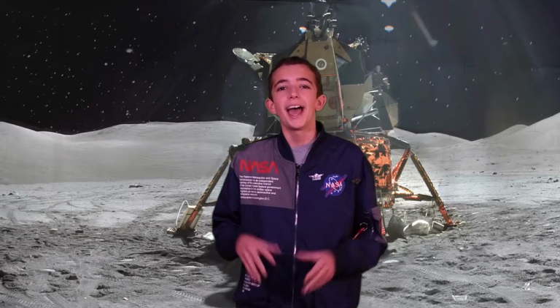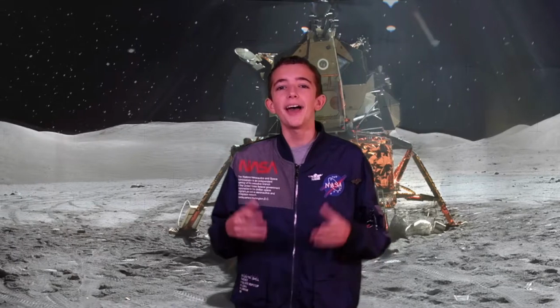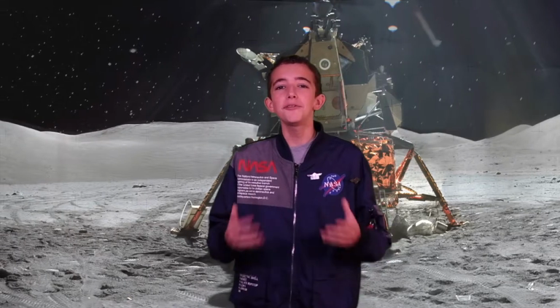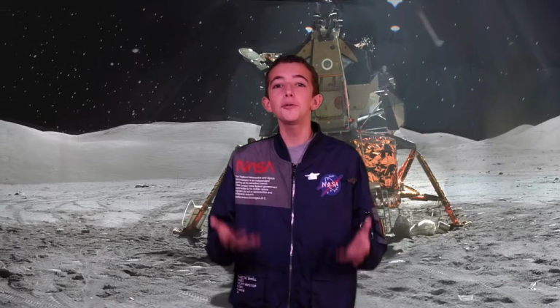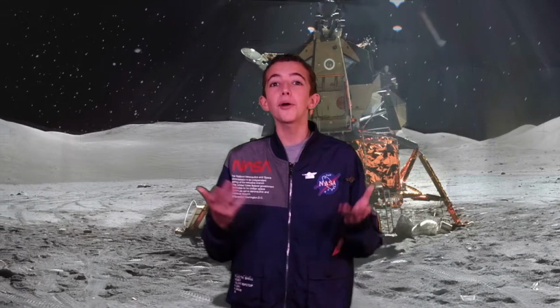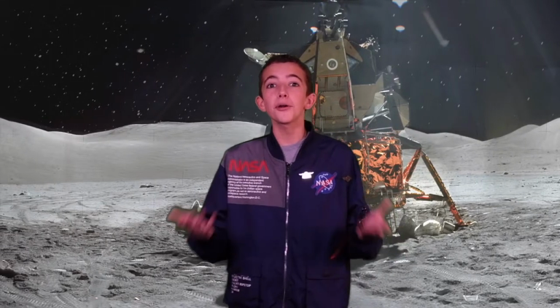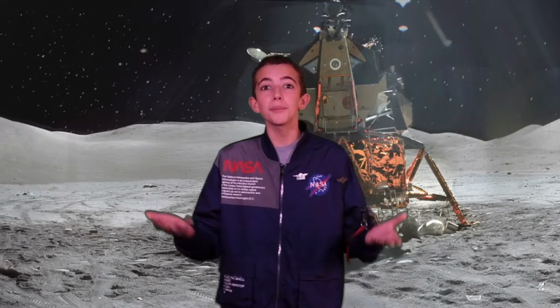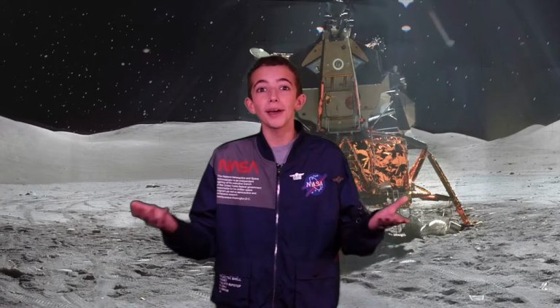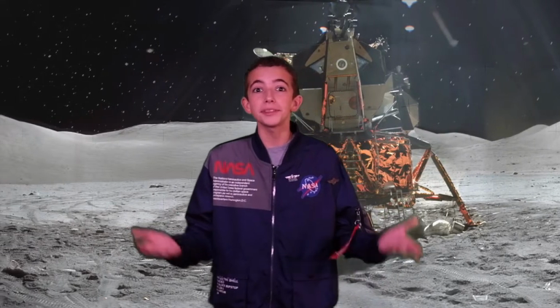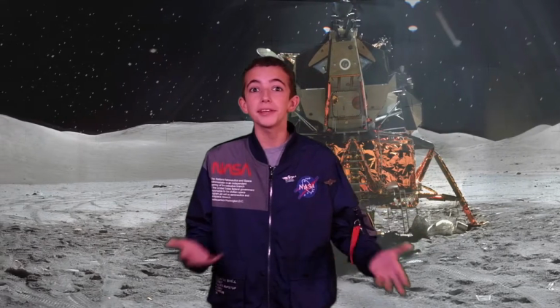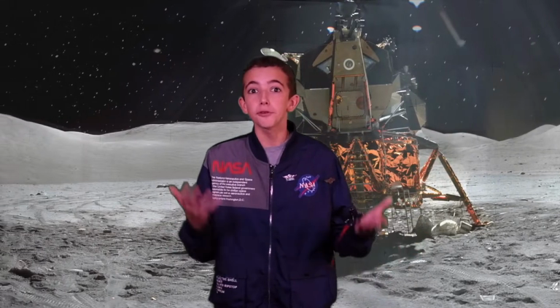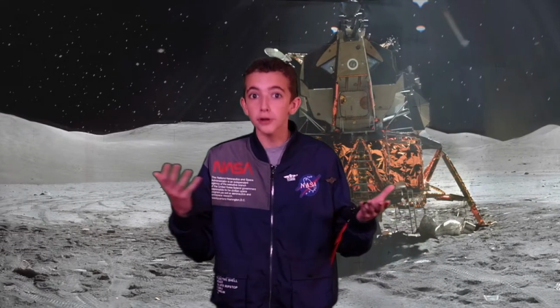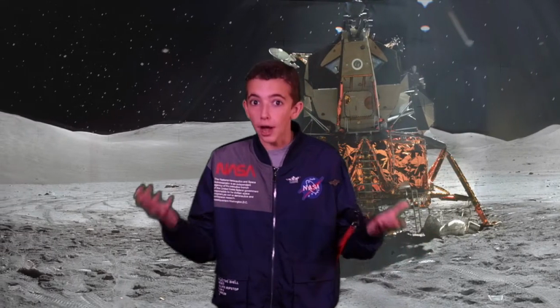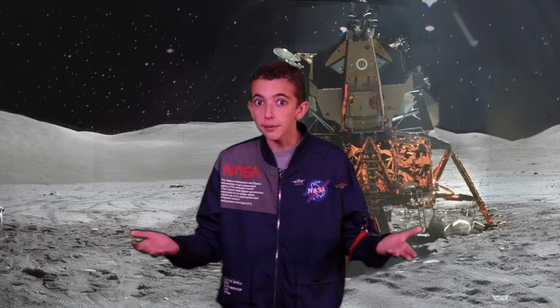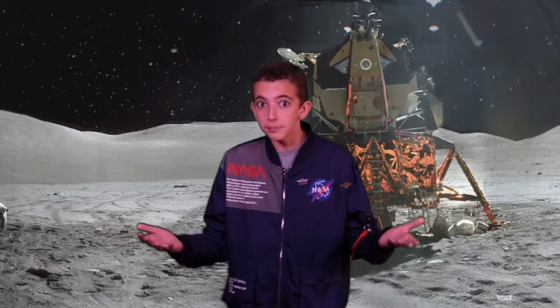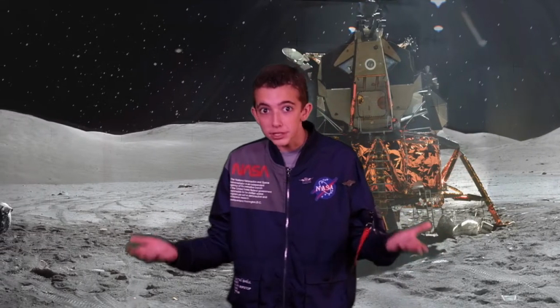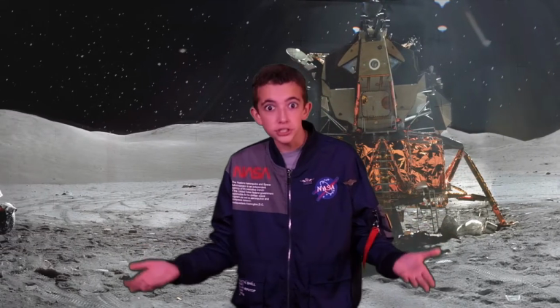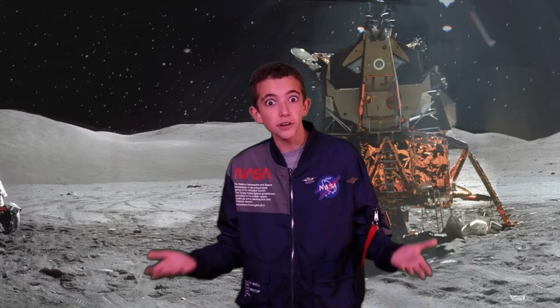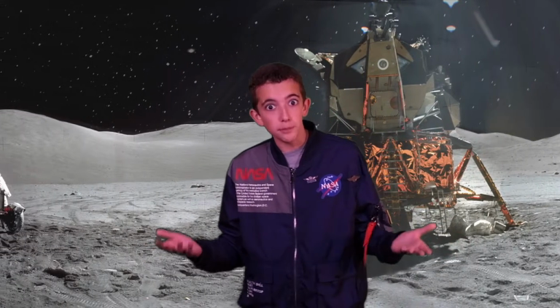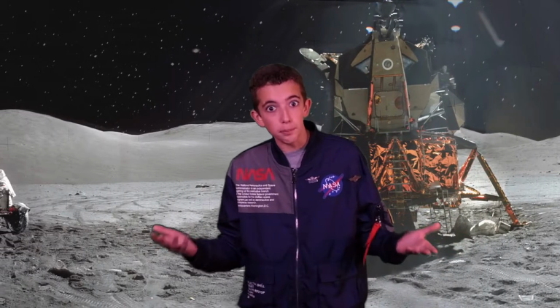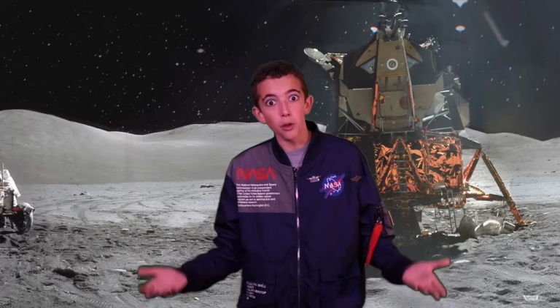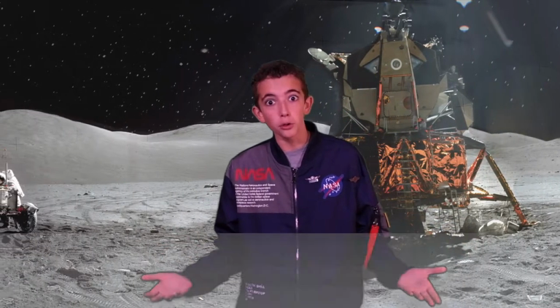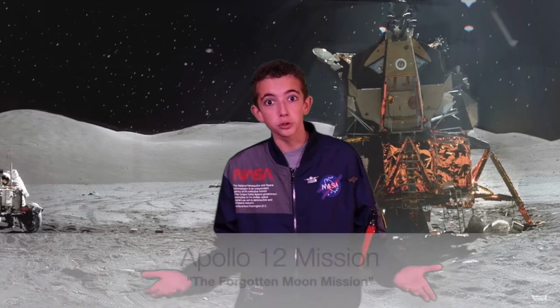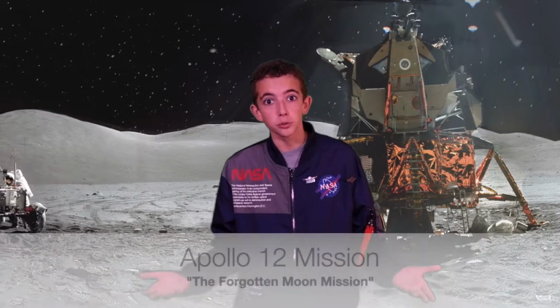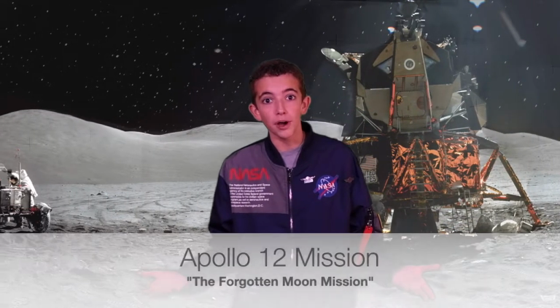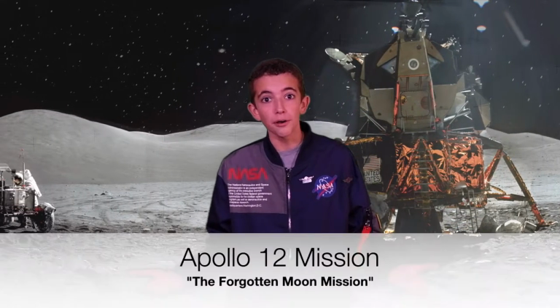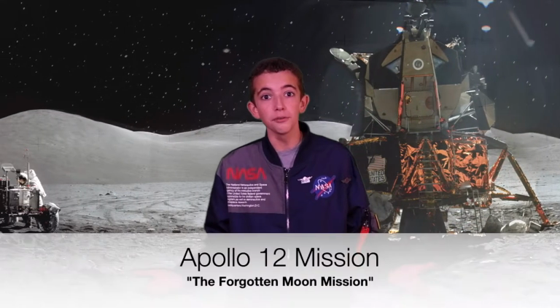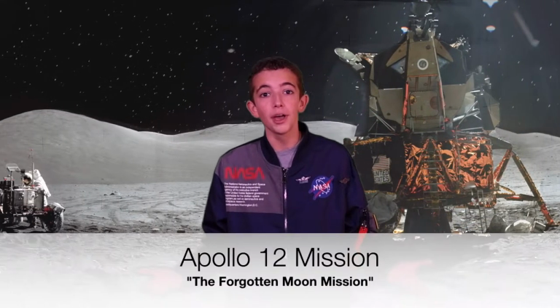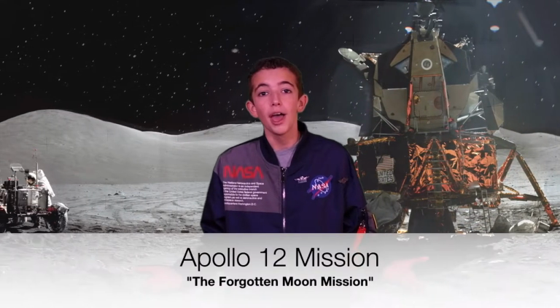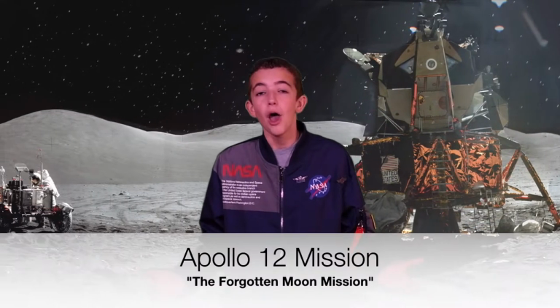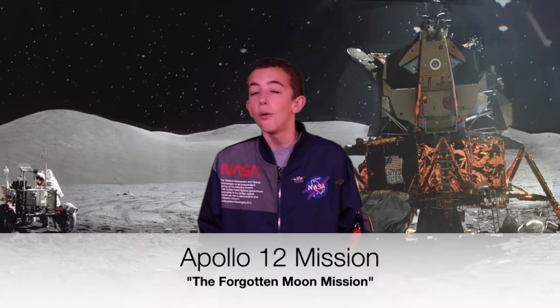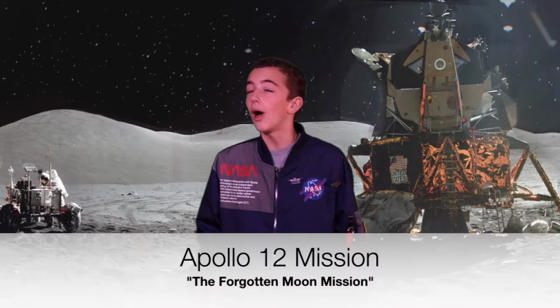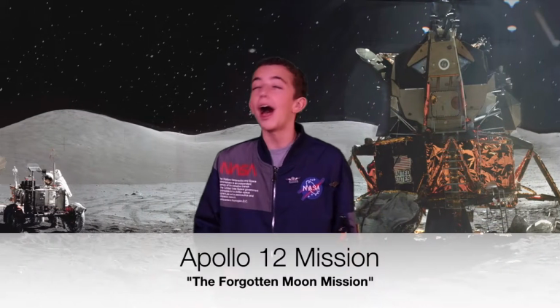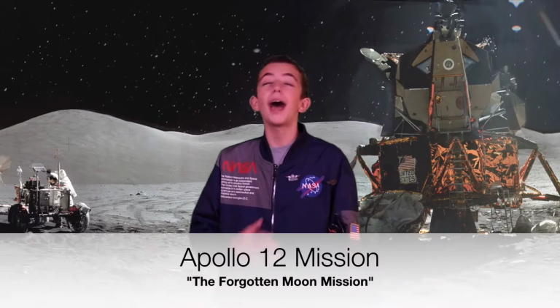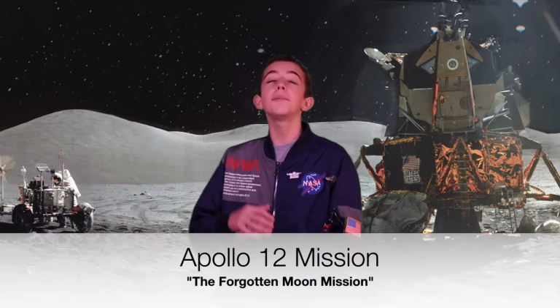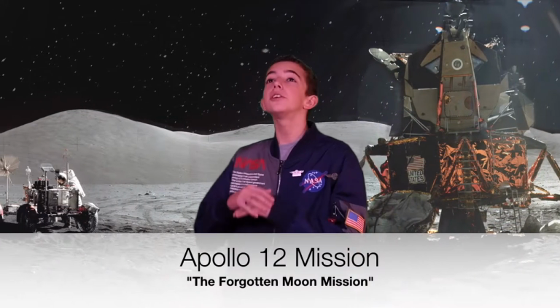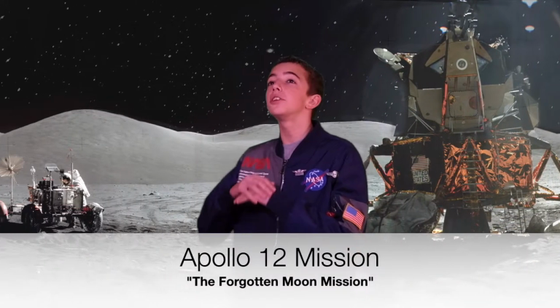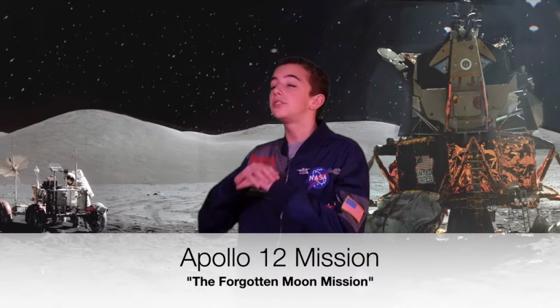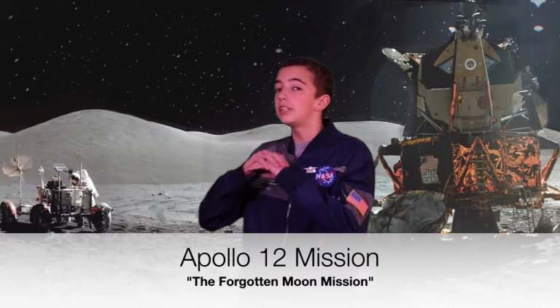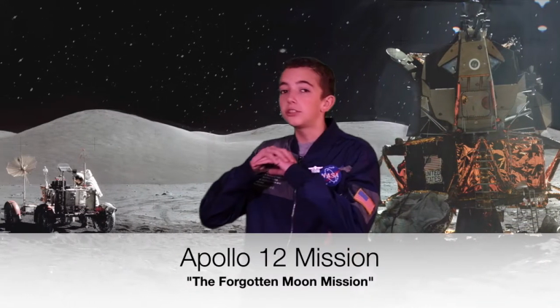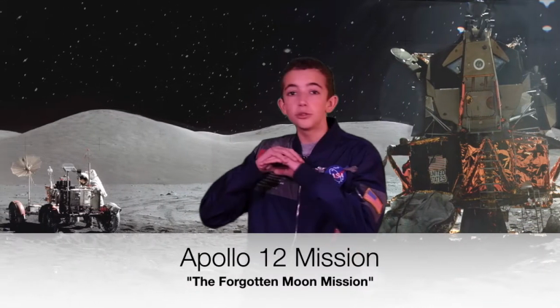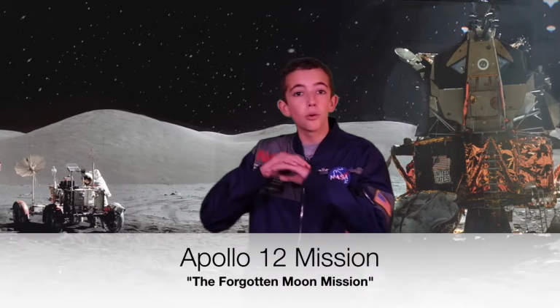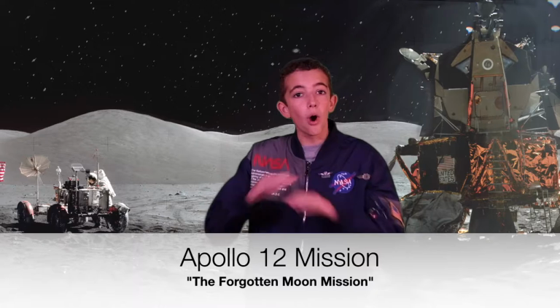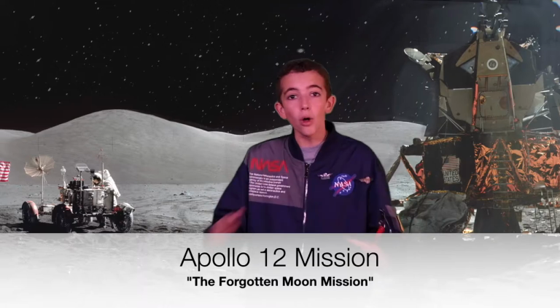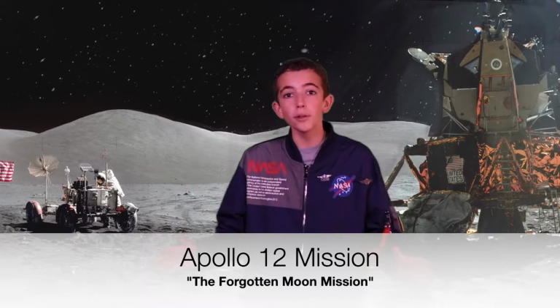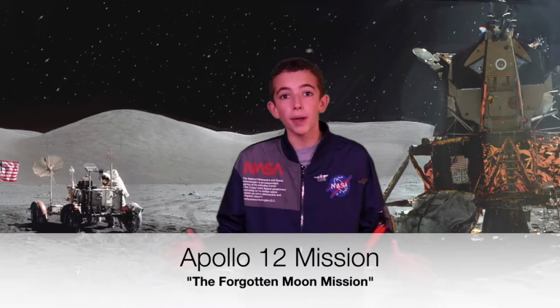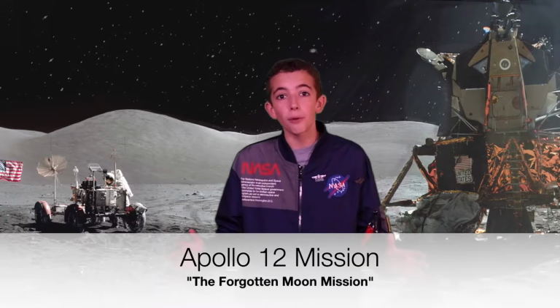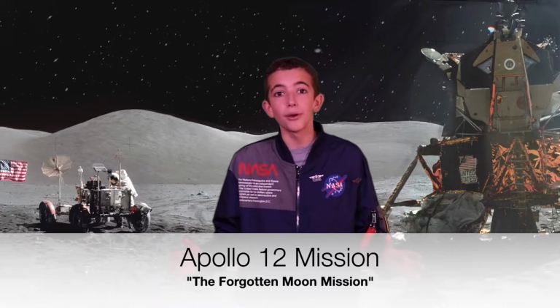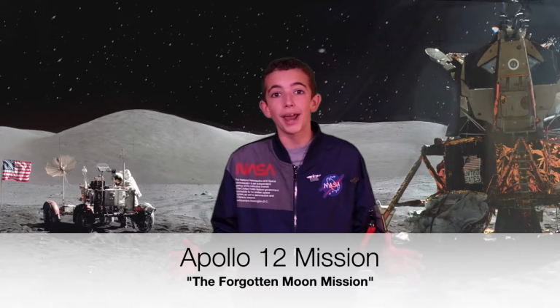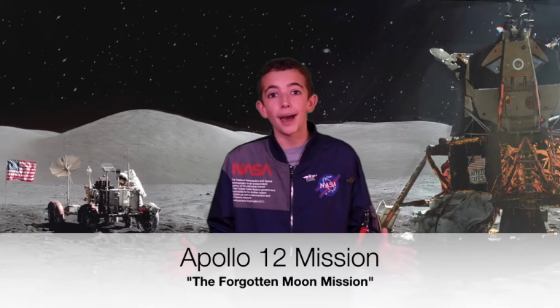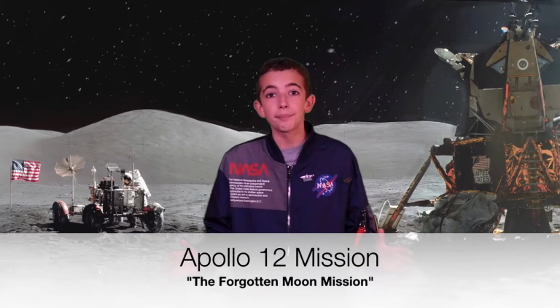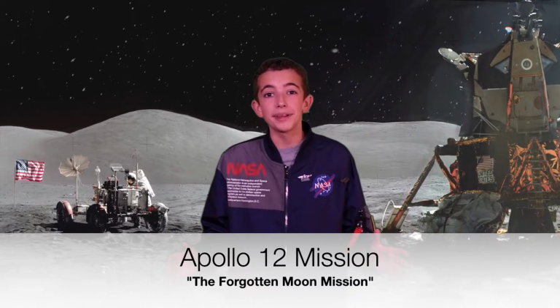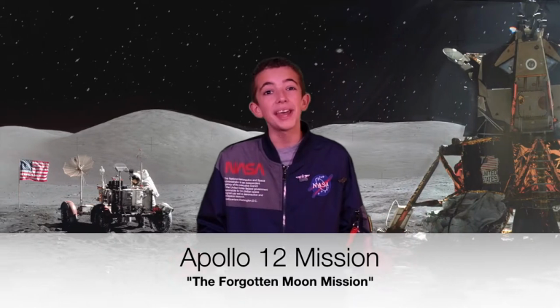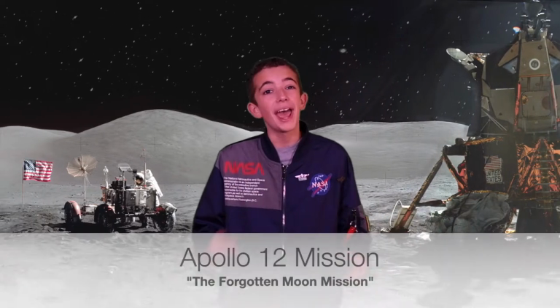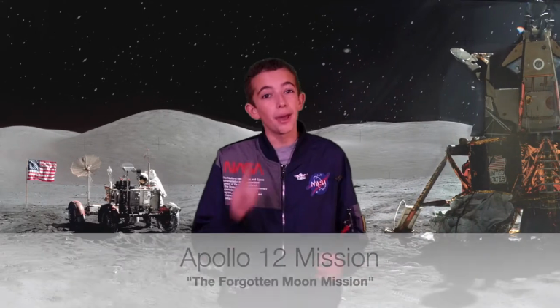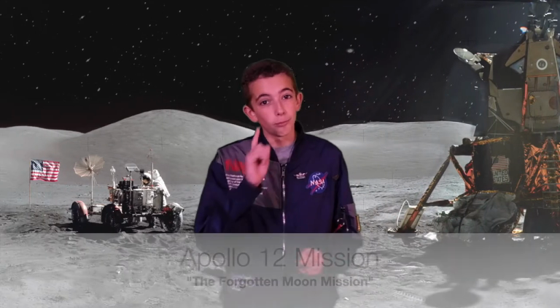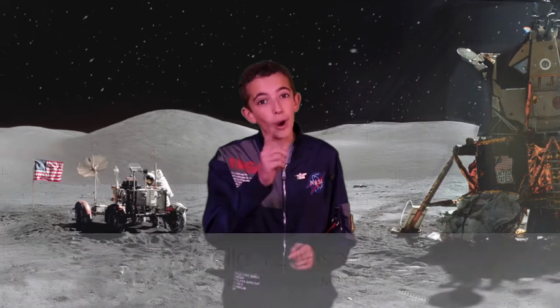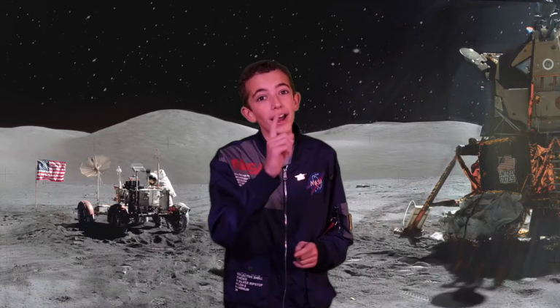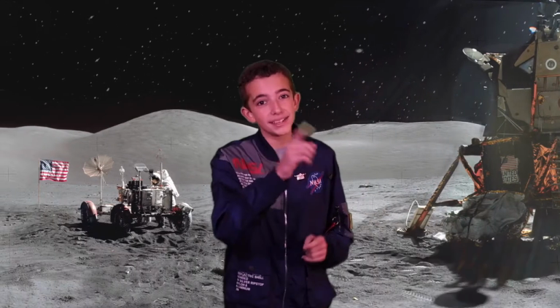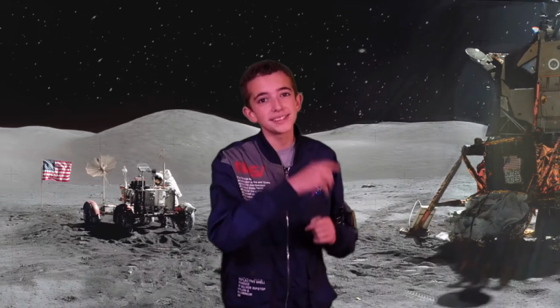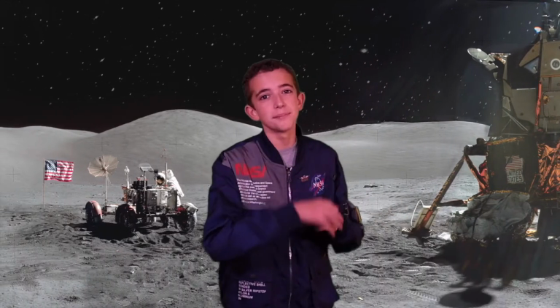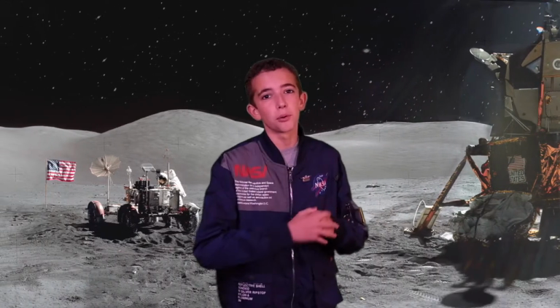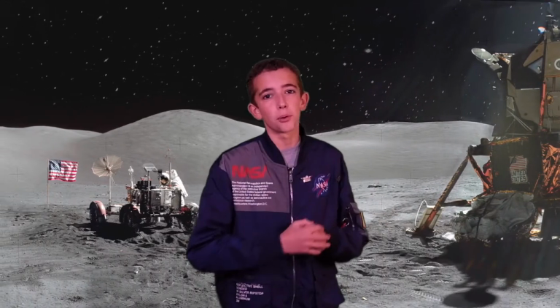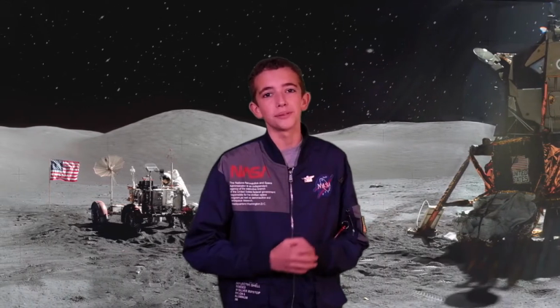Have you heard about the forgotten mission of Apollo 12? I'm going to teach you all about what happened and why it's important.